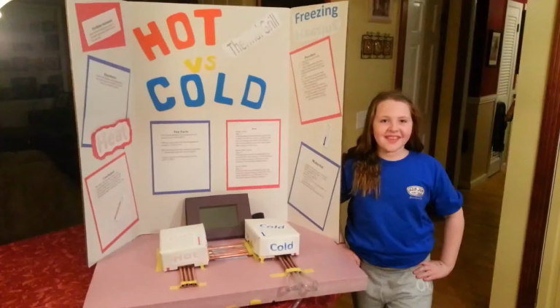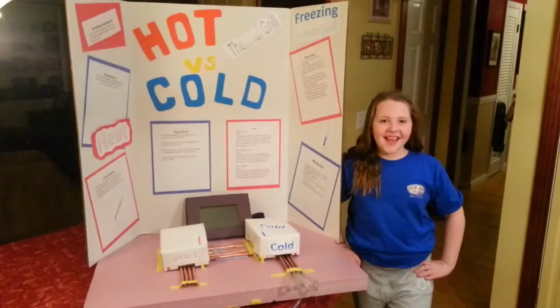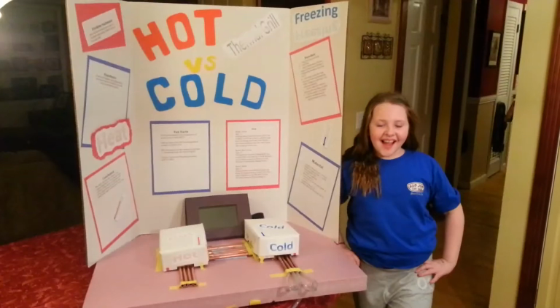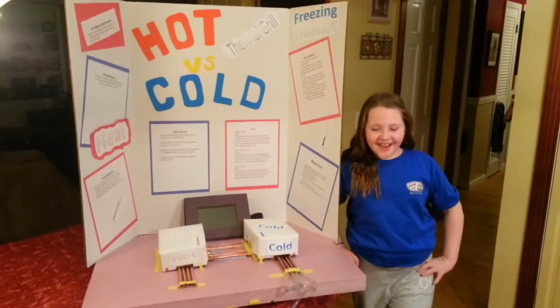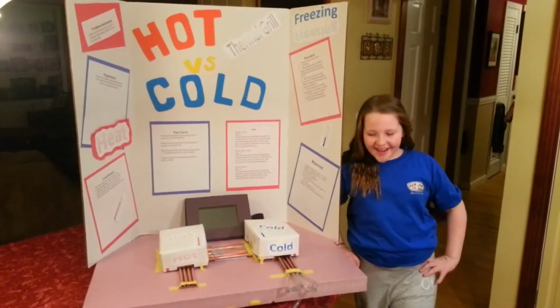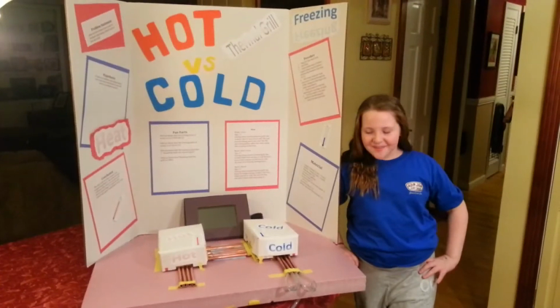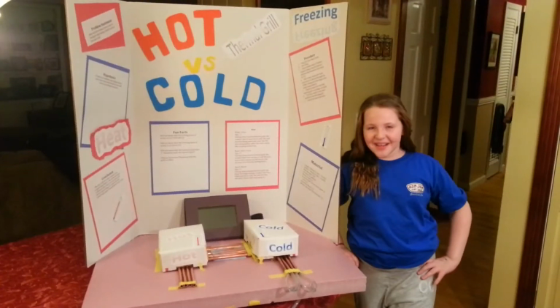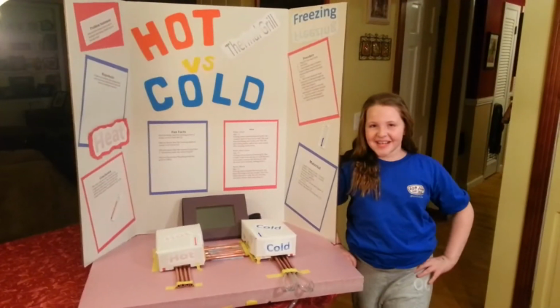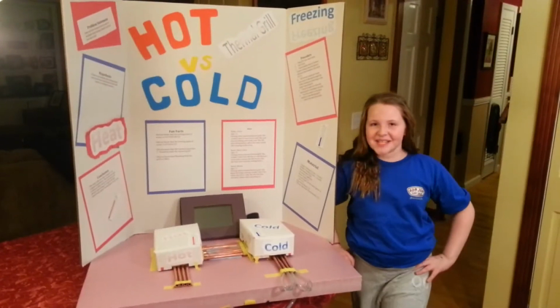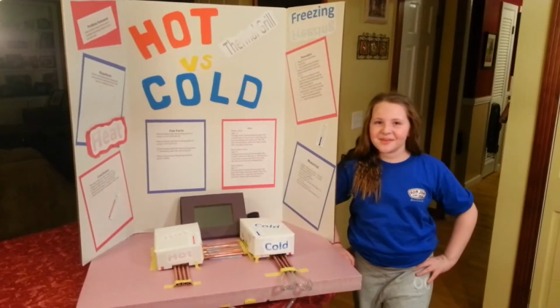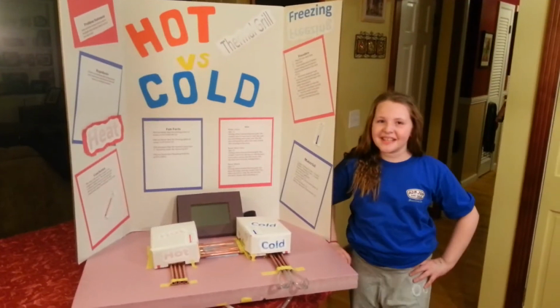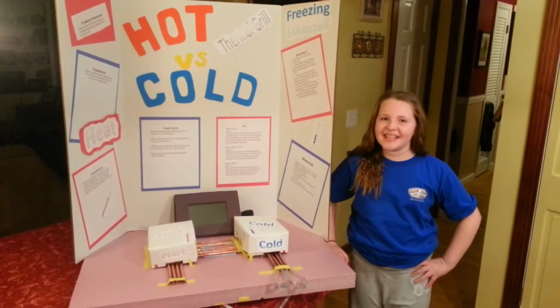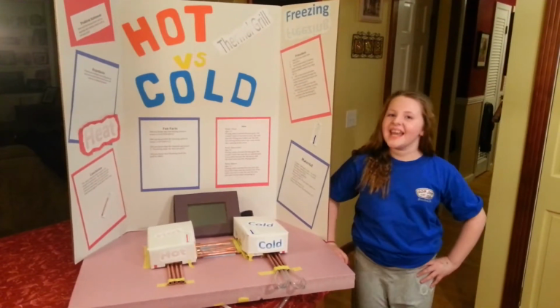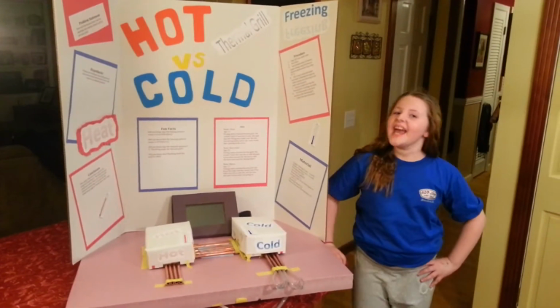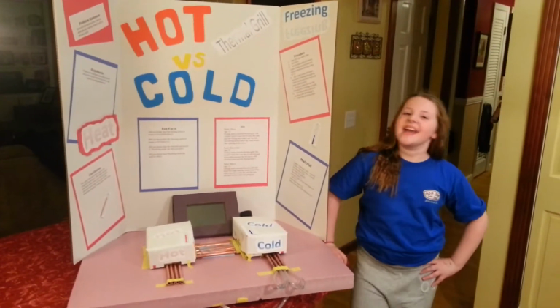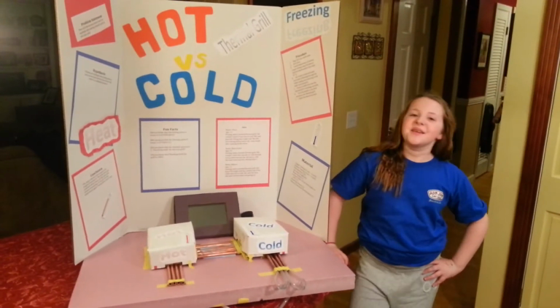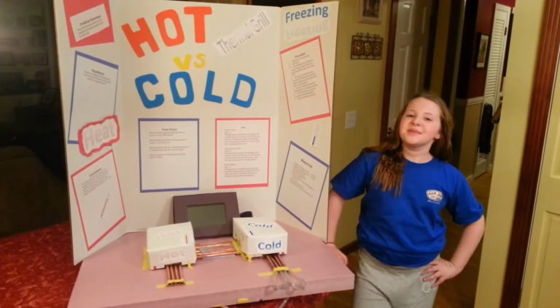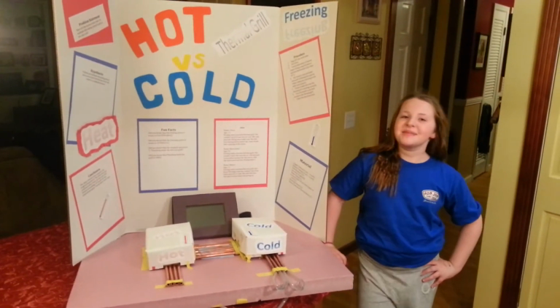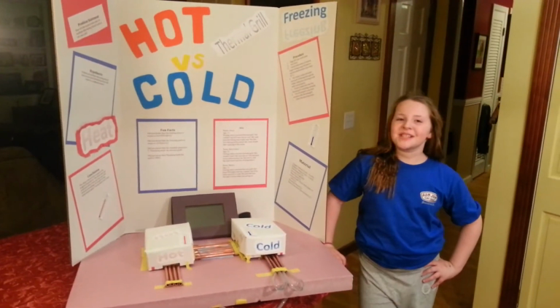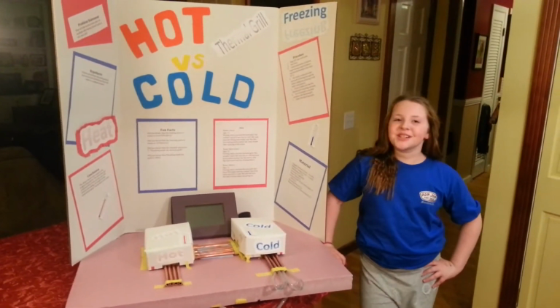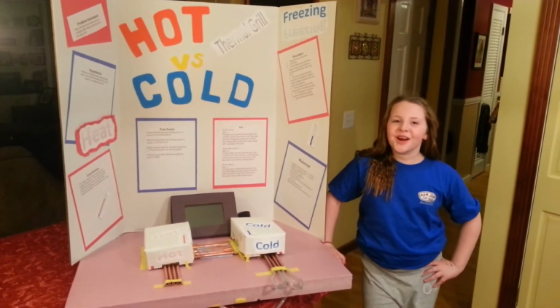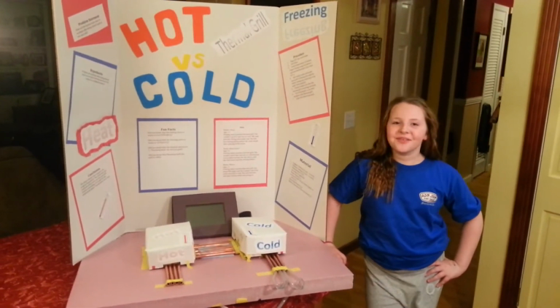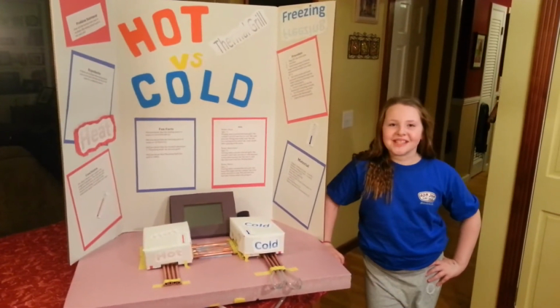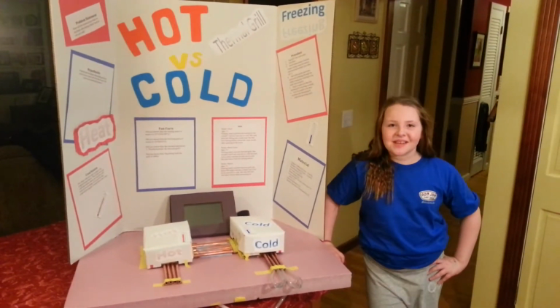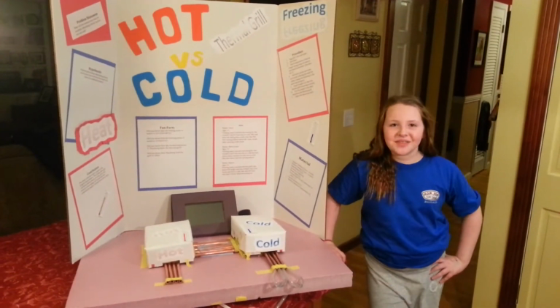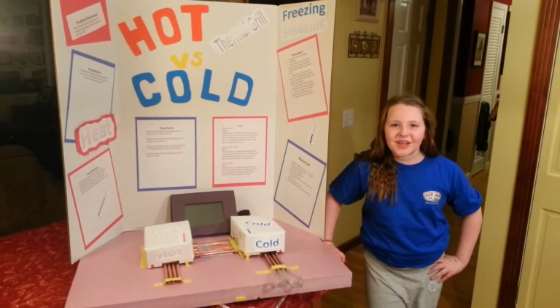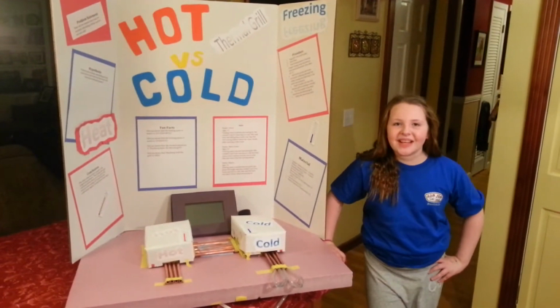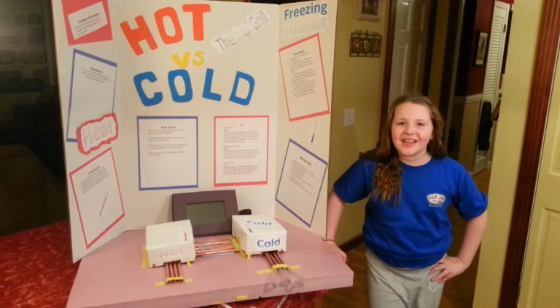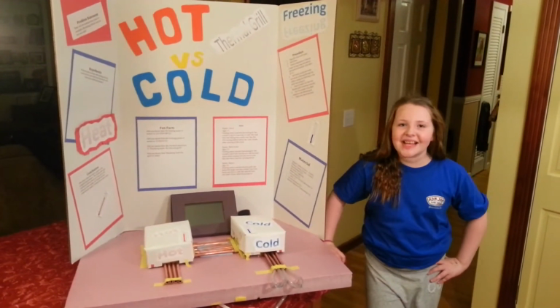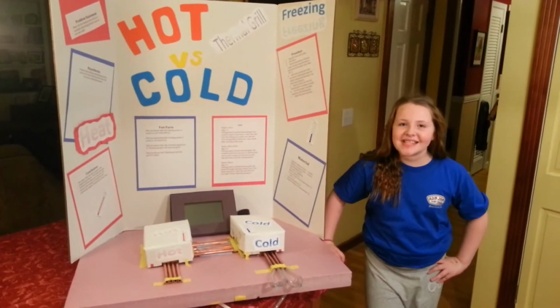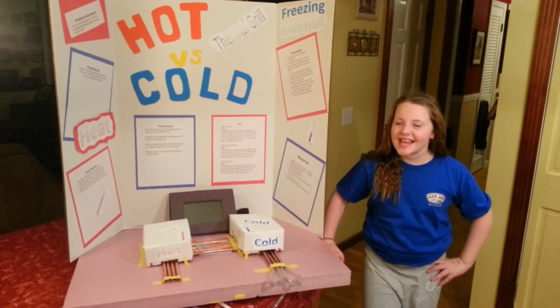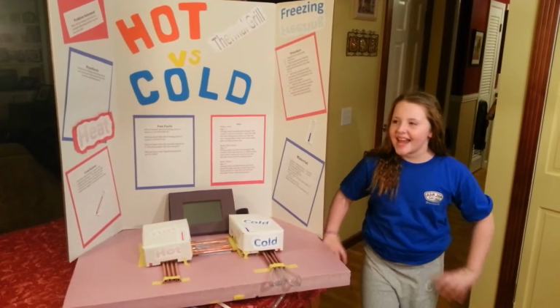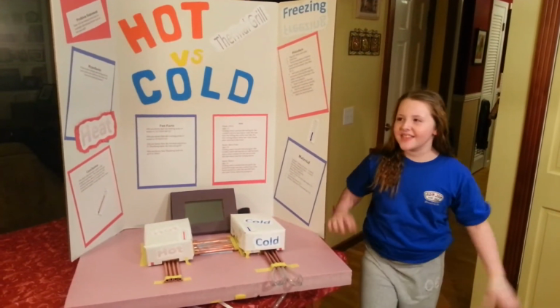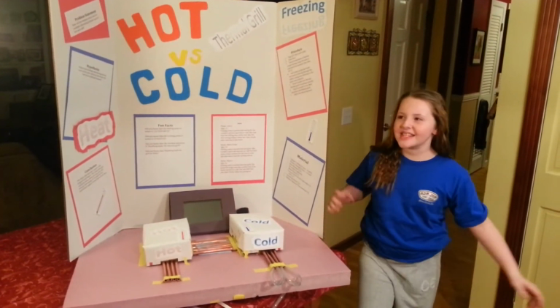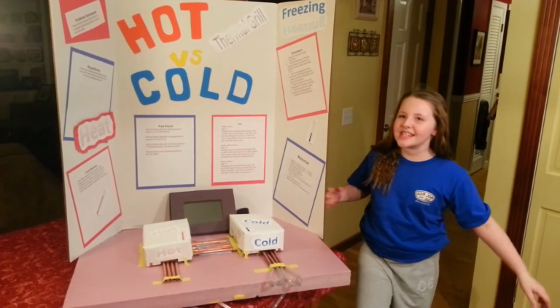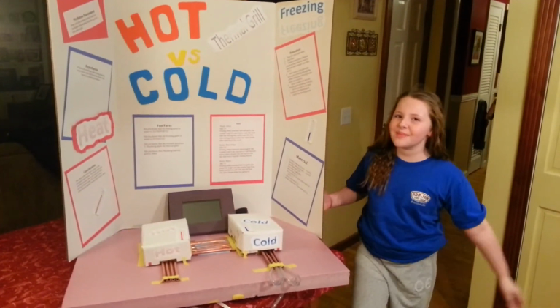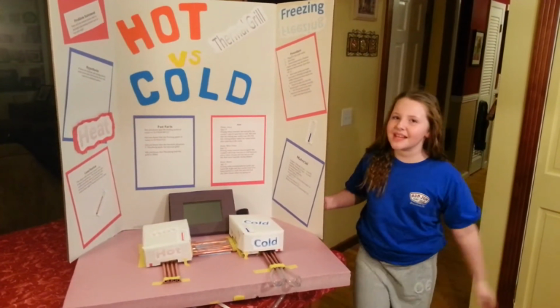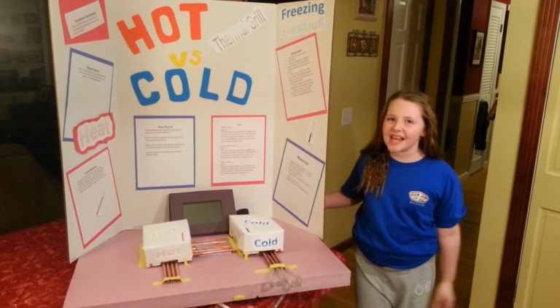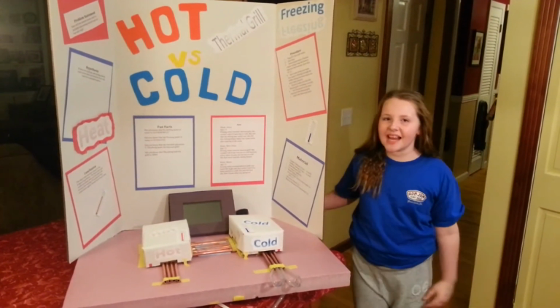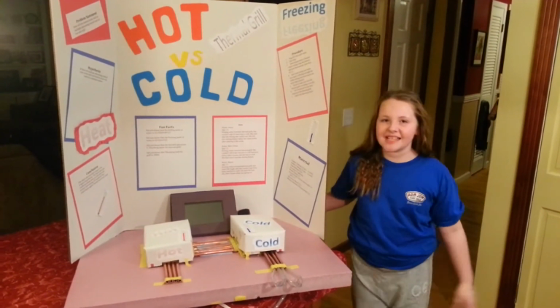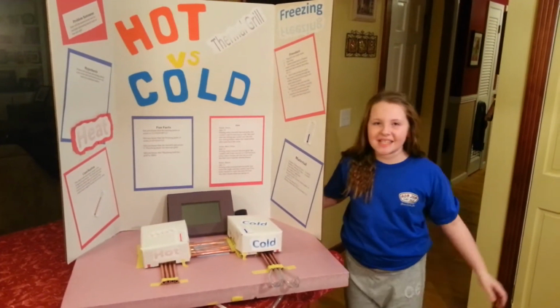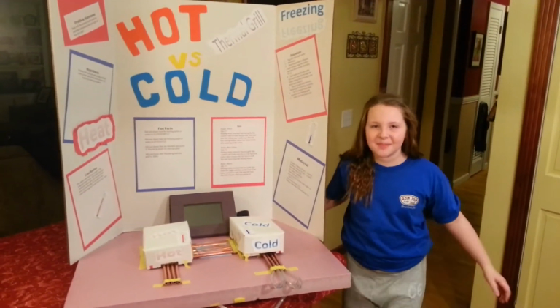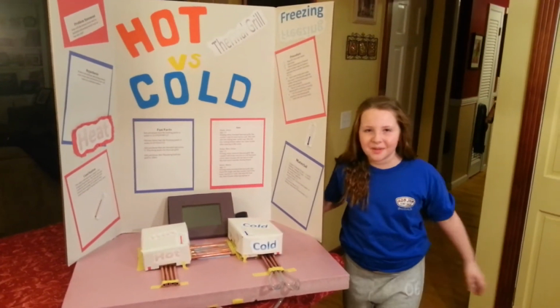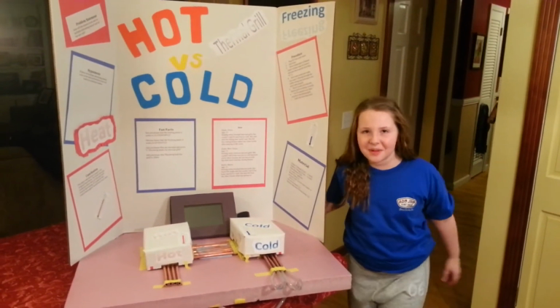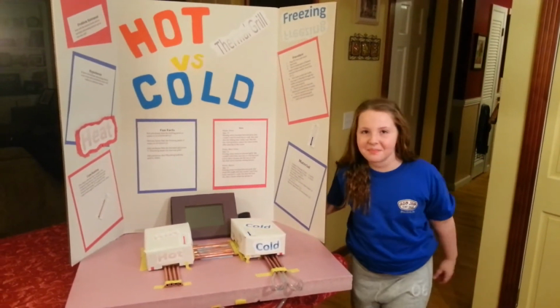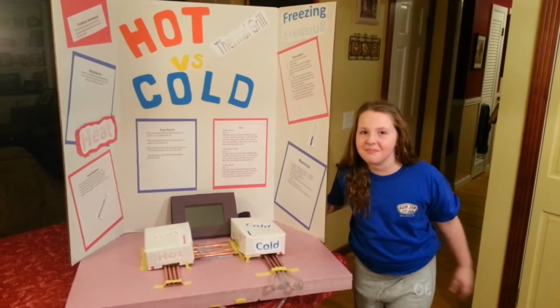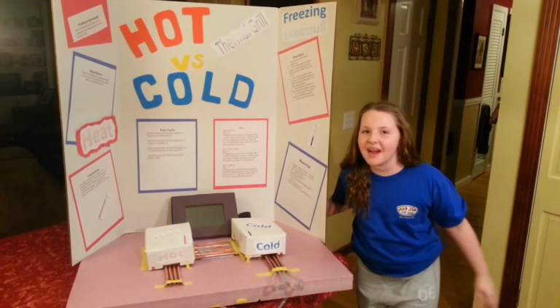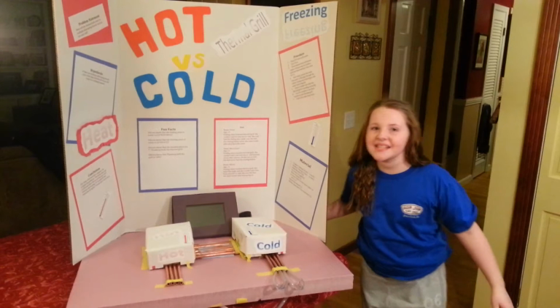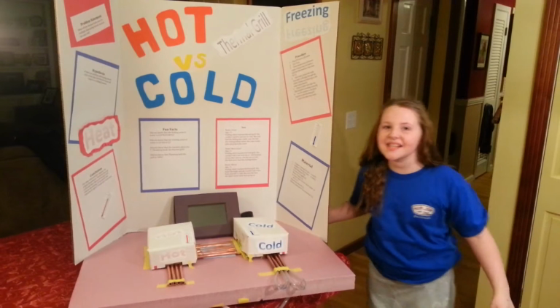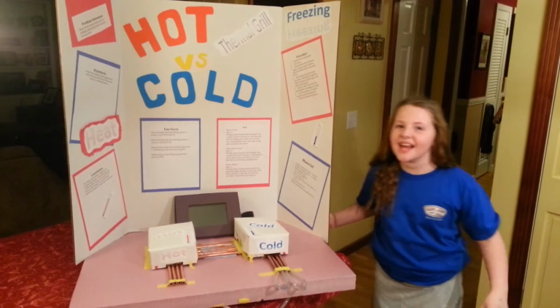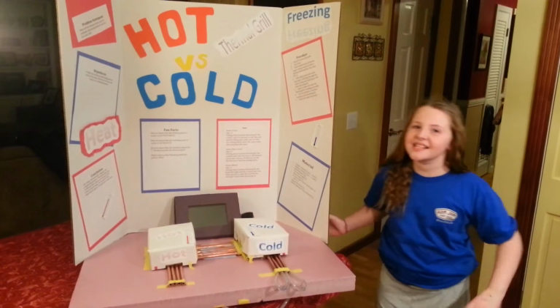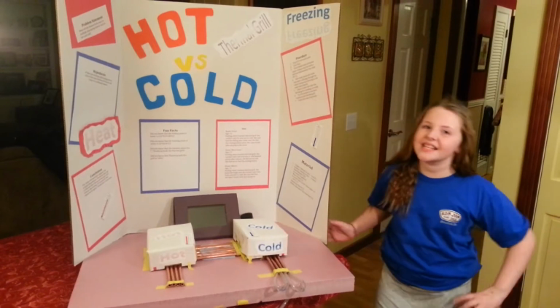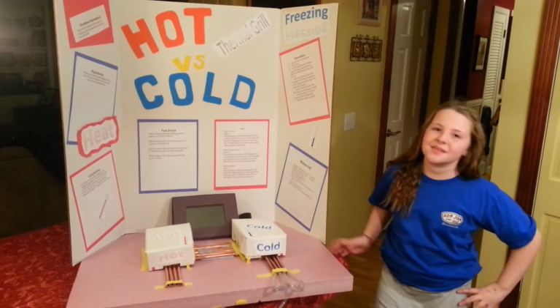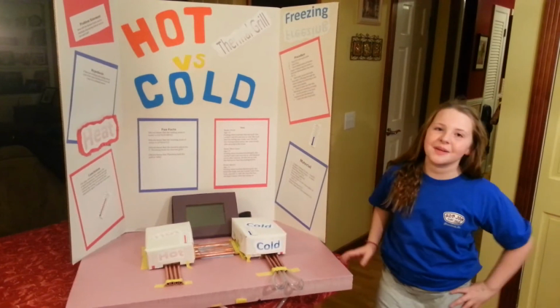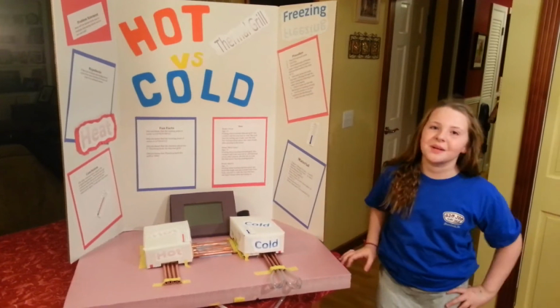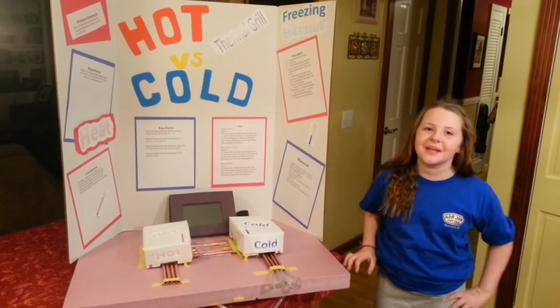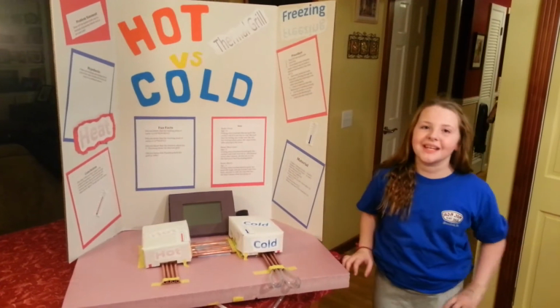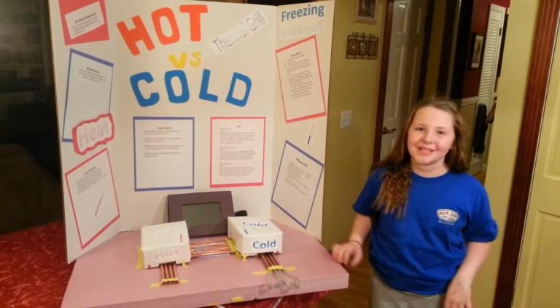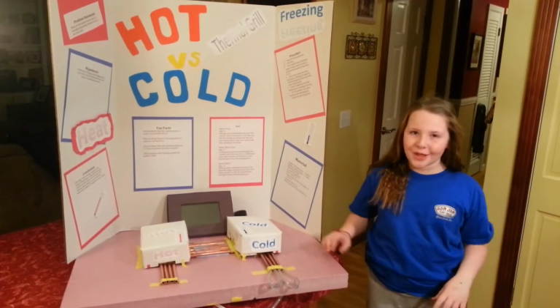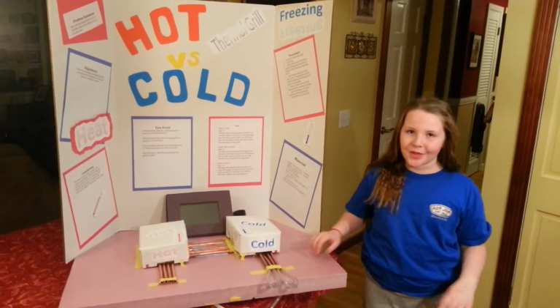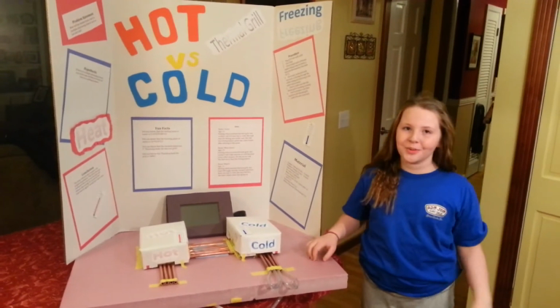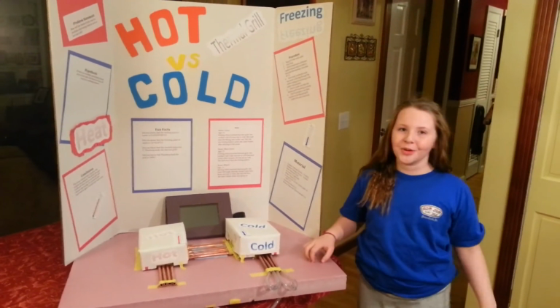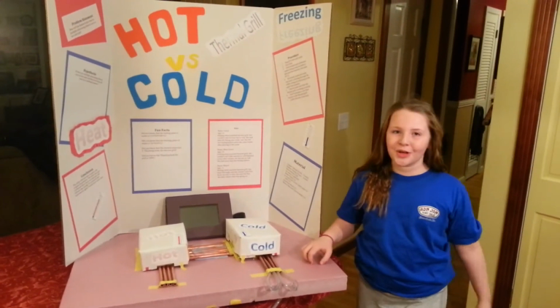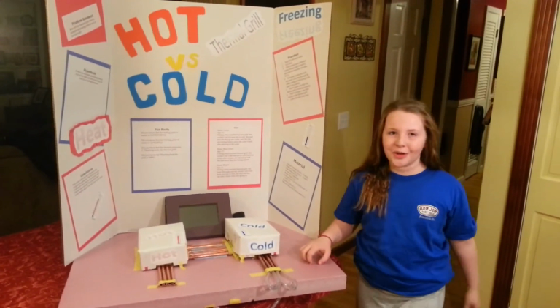Hi, I'm Maggie Sweeney, and I'm in Mr. Crawford's 7th grade class, and this is my science experiment. My science experiment is a thermal grill.